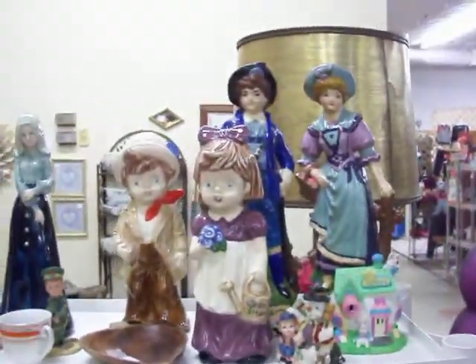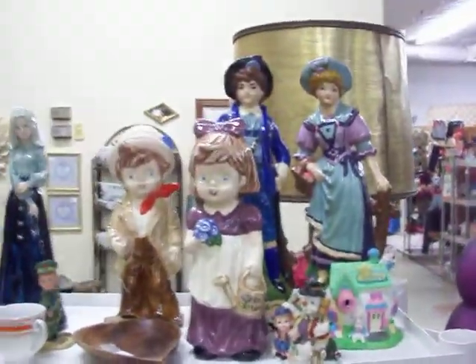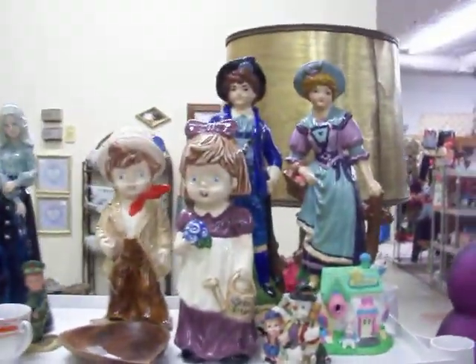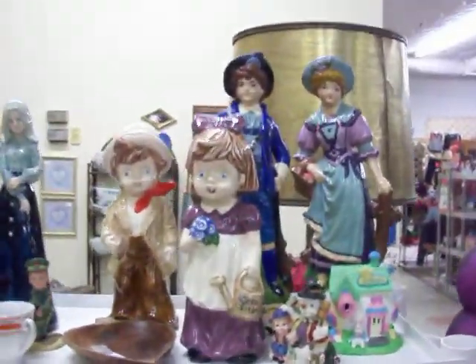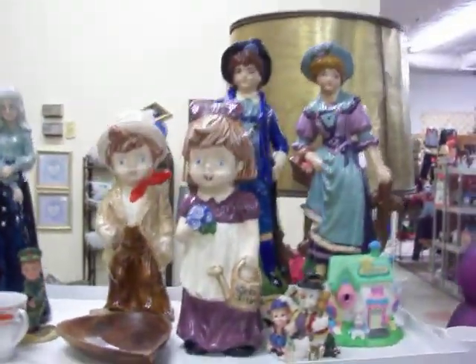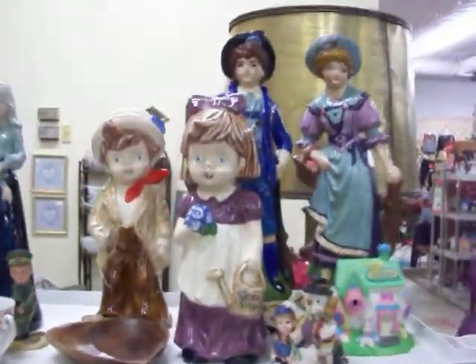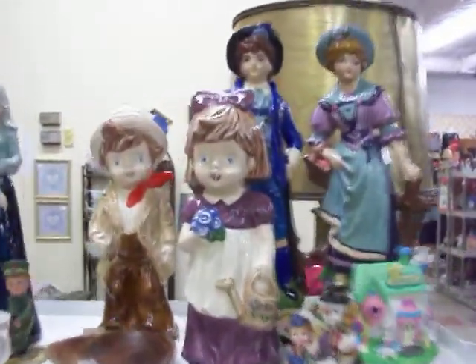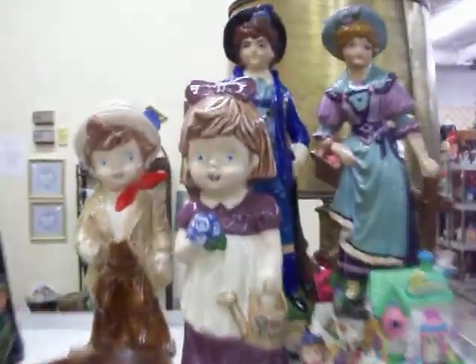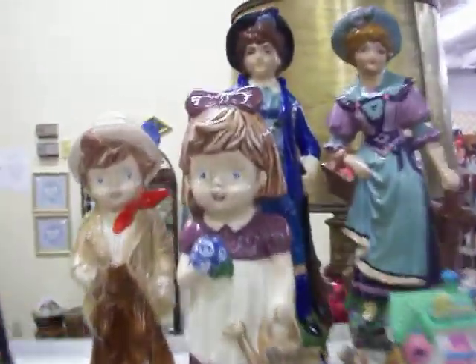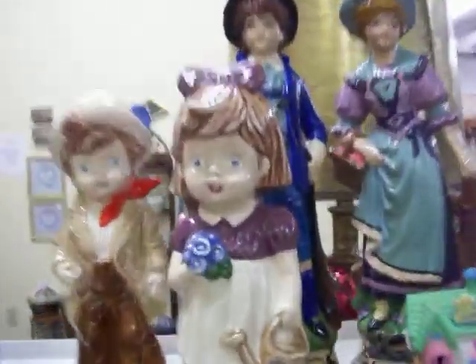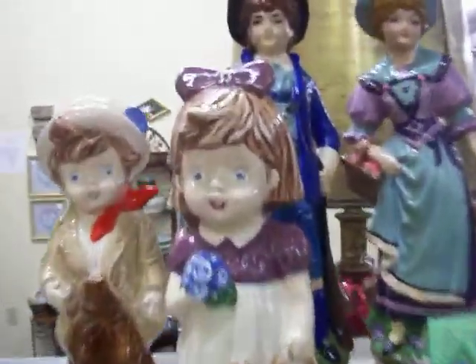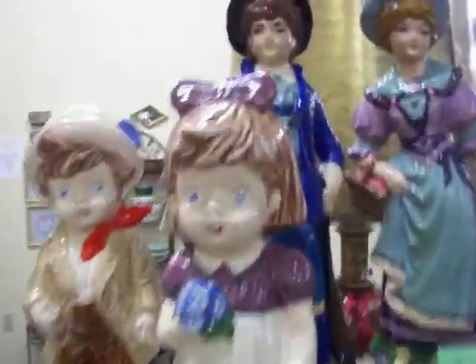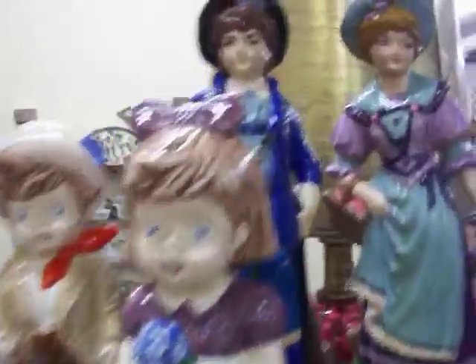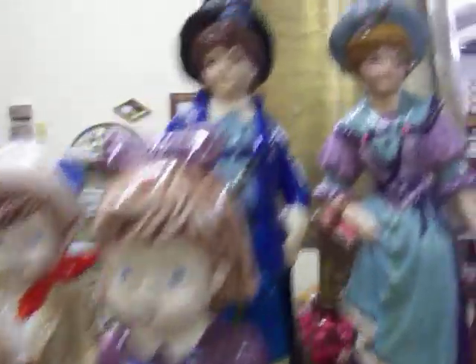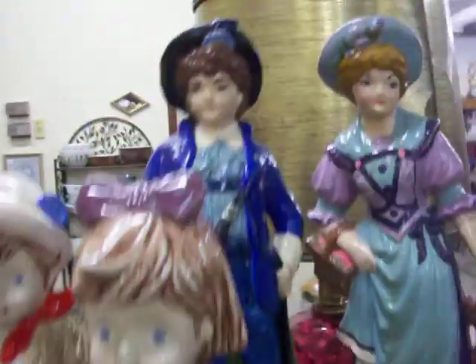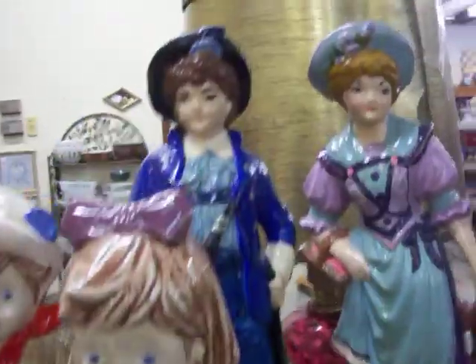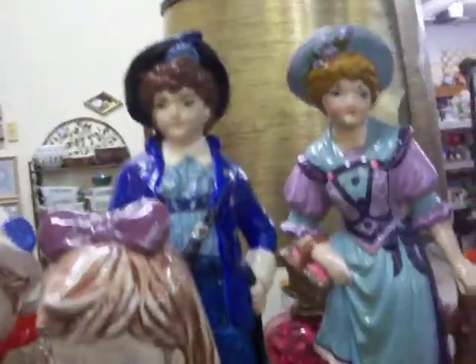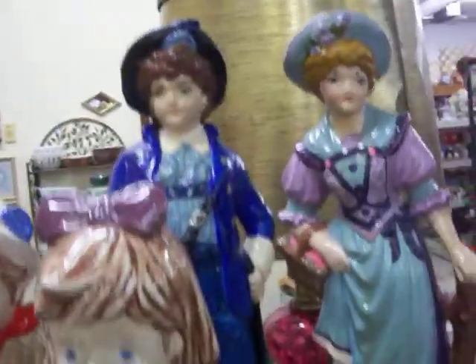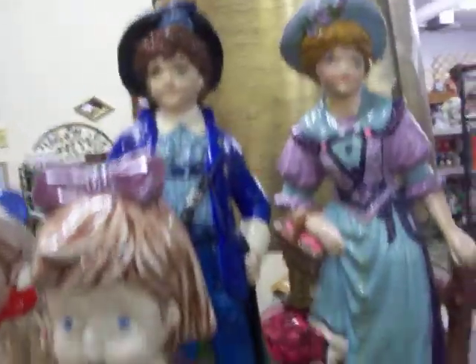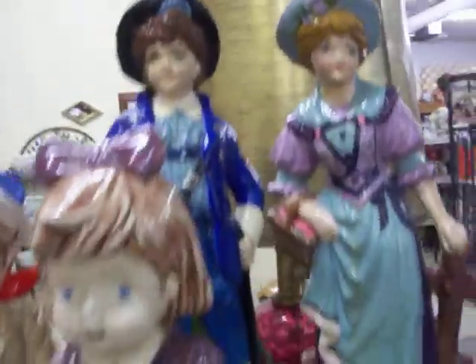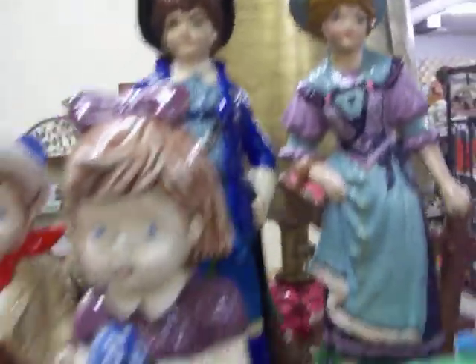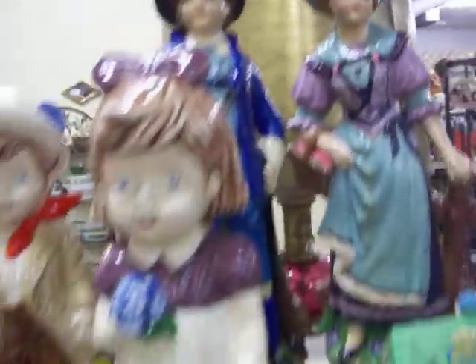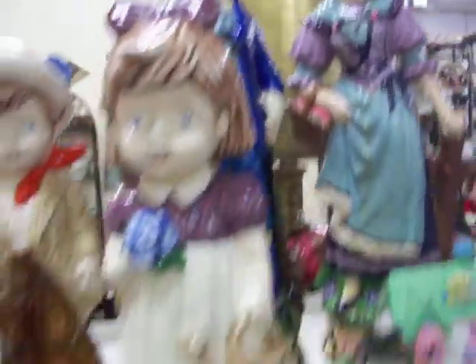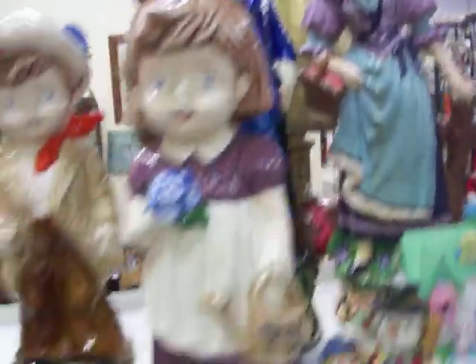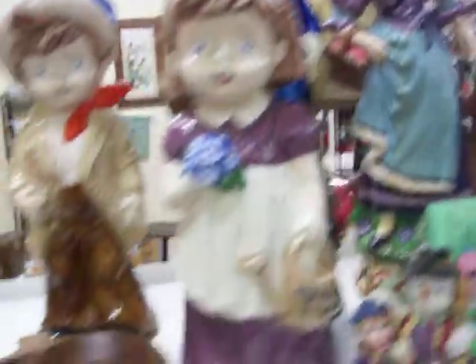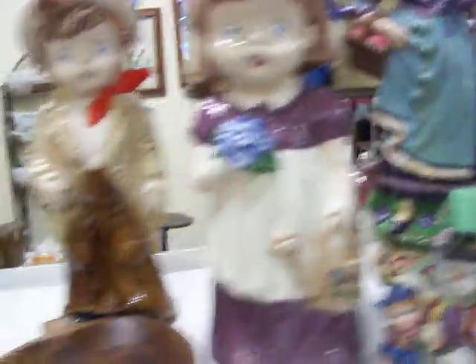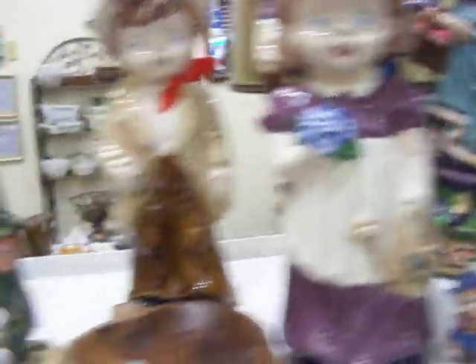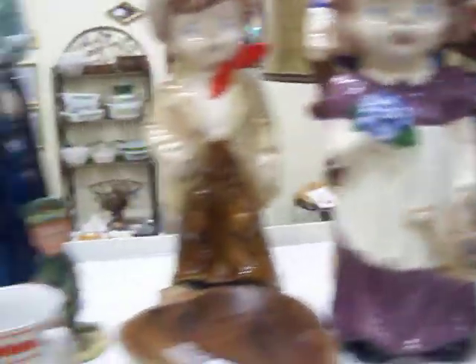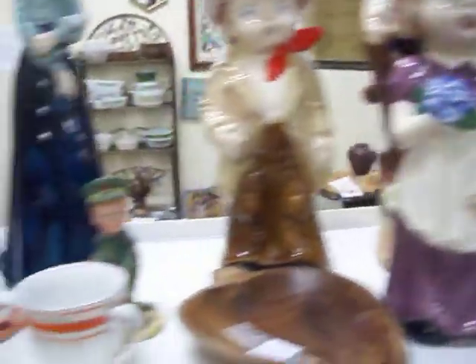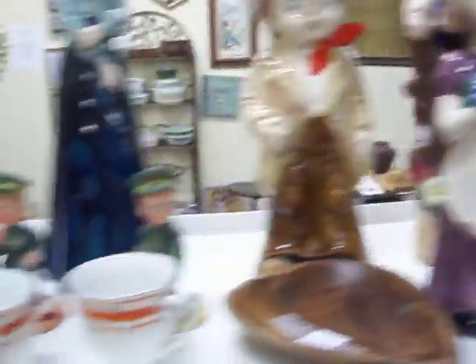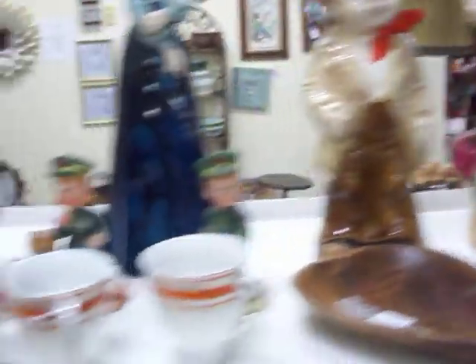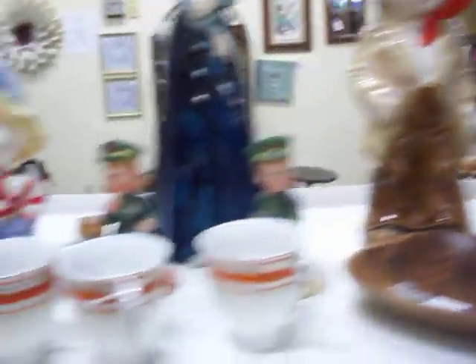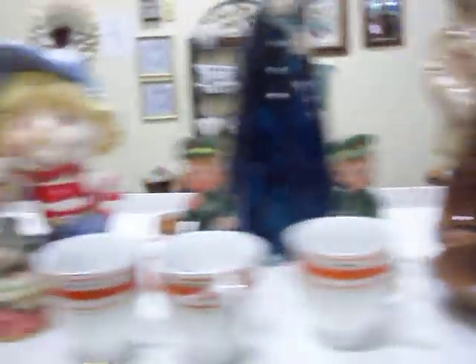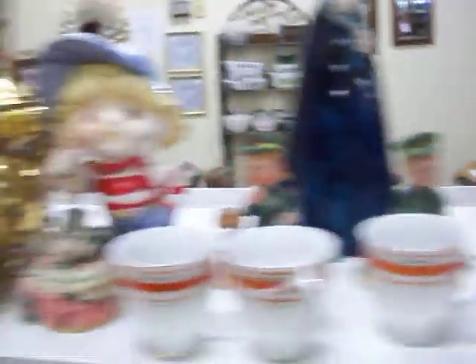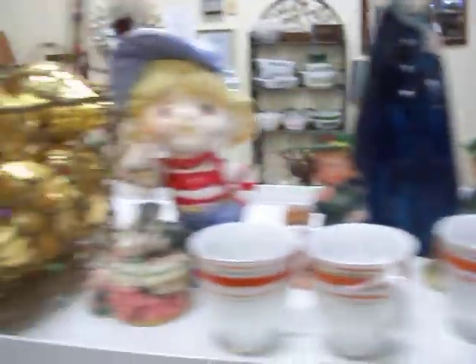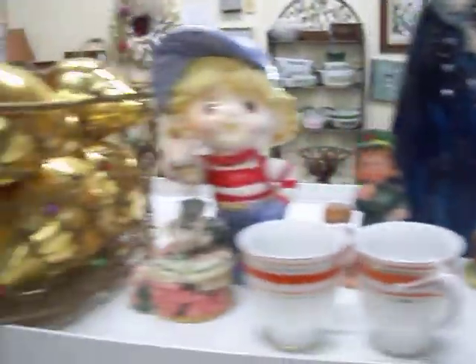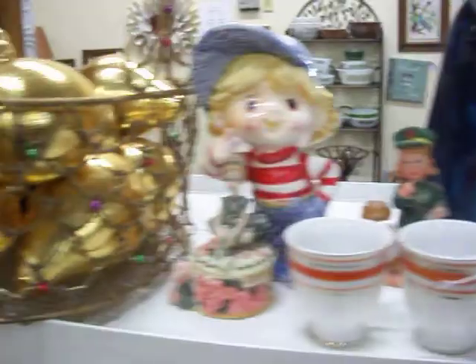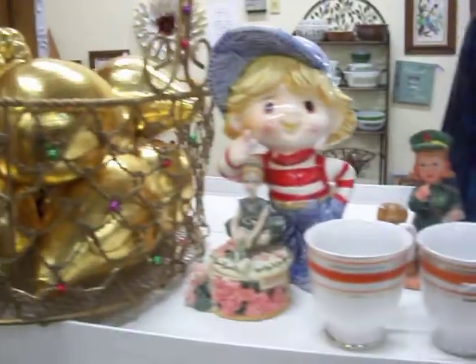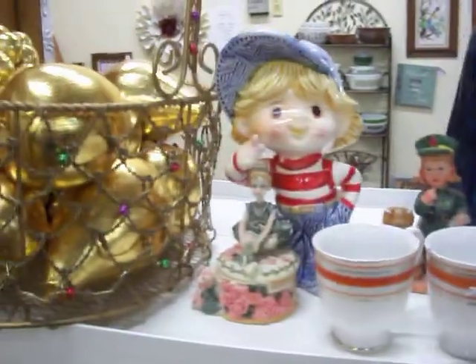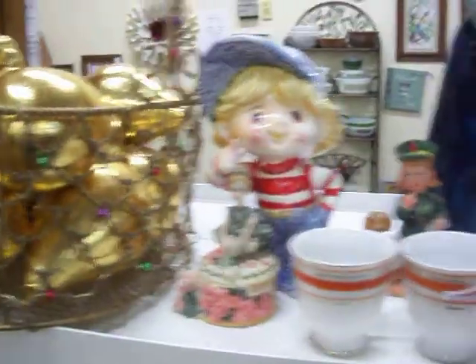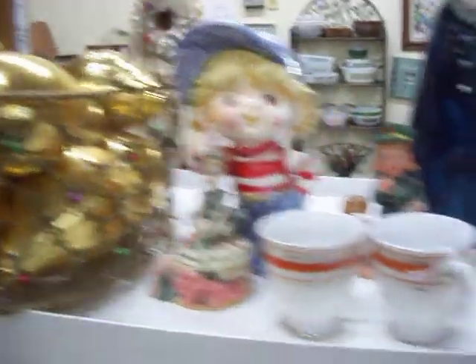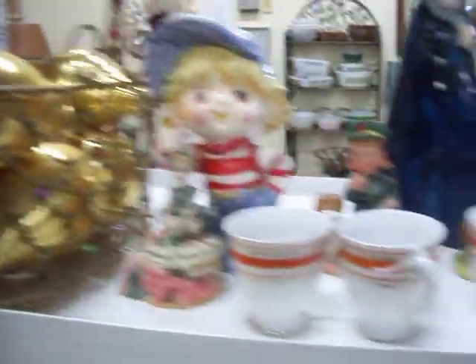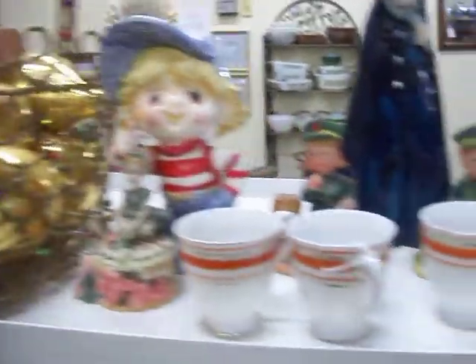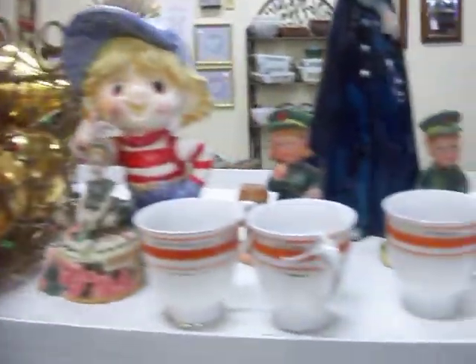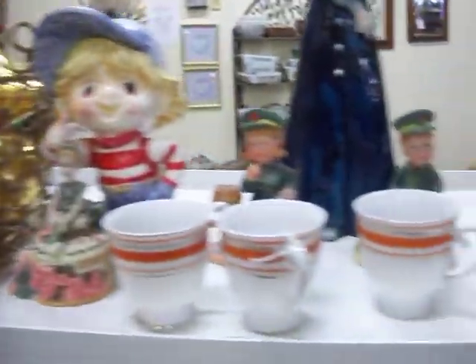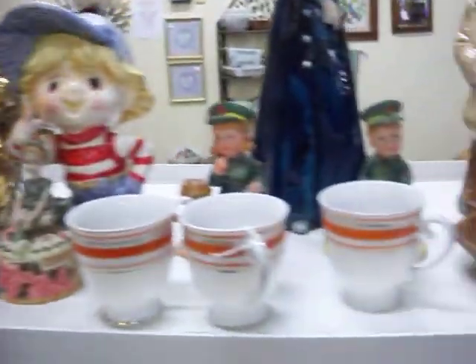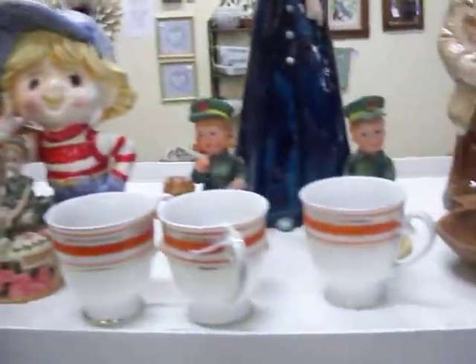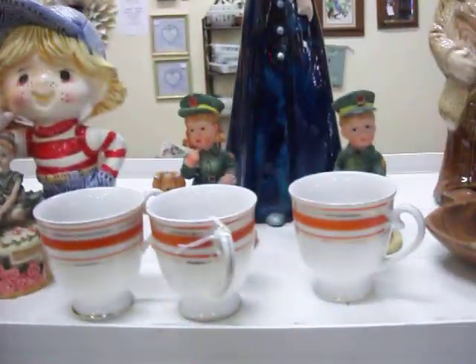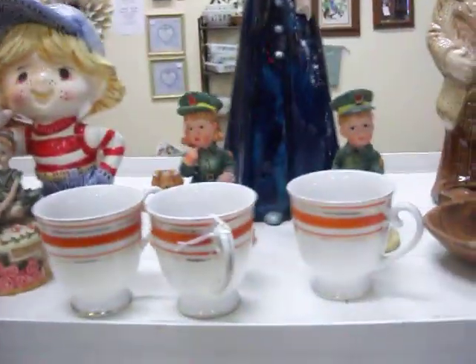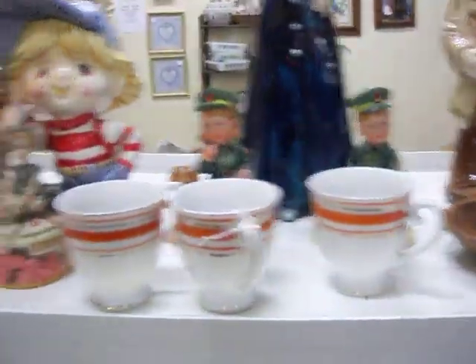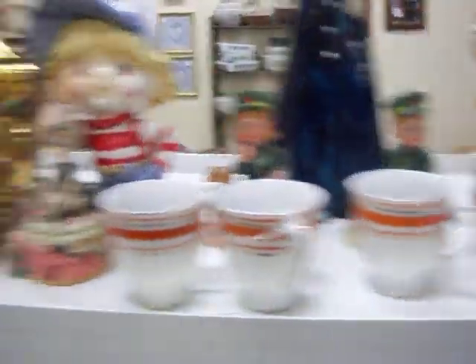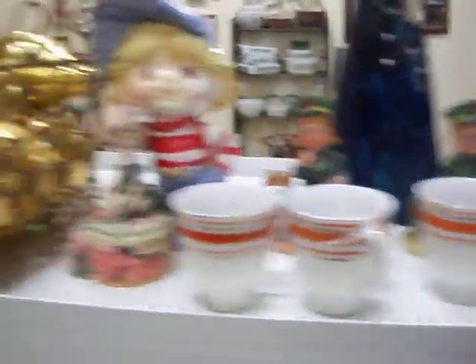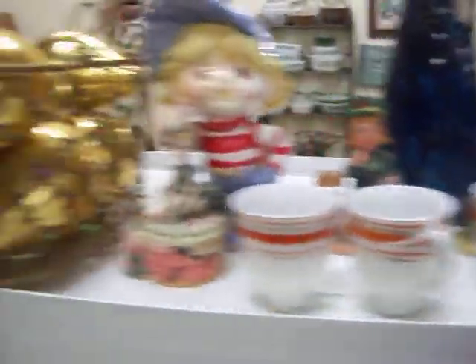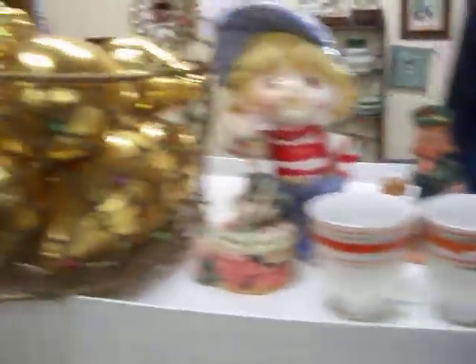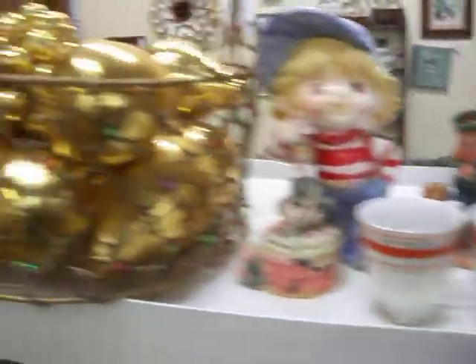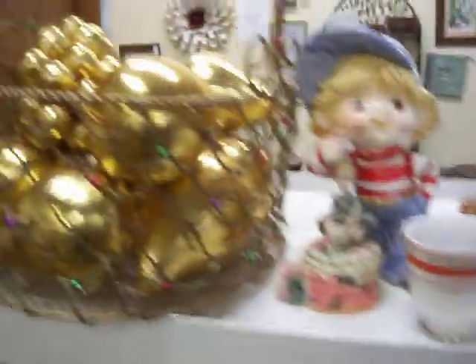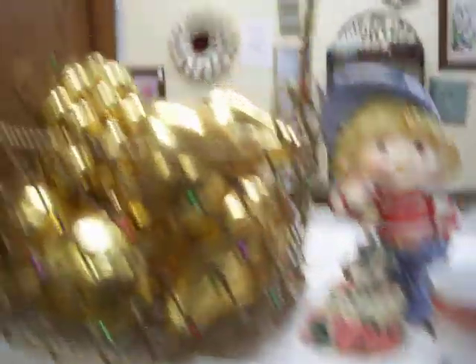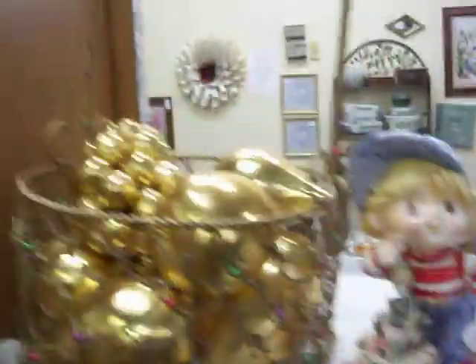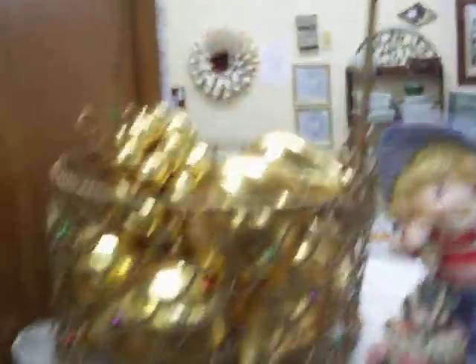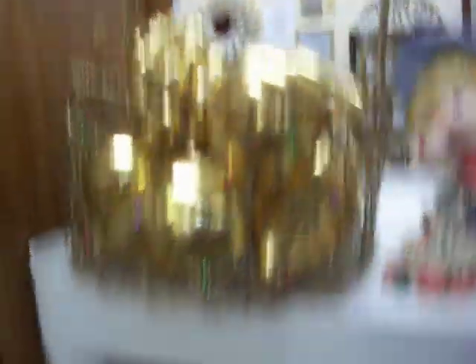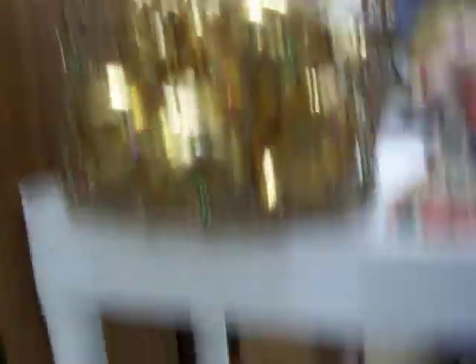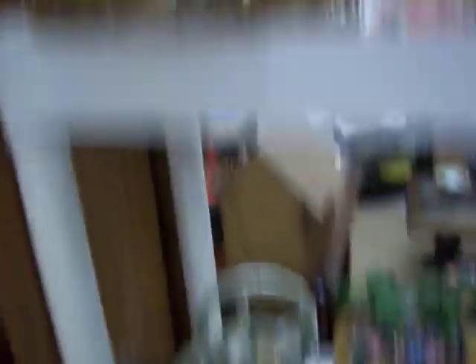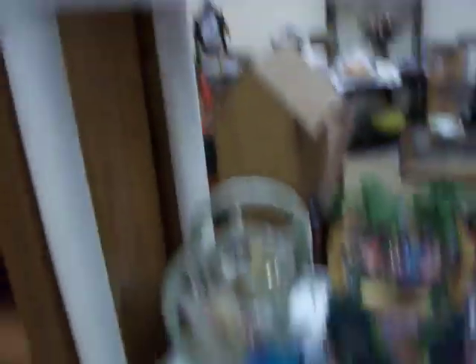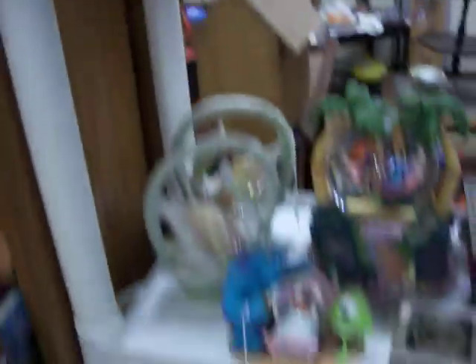Some nice little figurines here, just a dollar a piece. Other little glassware pieces as well.